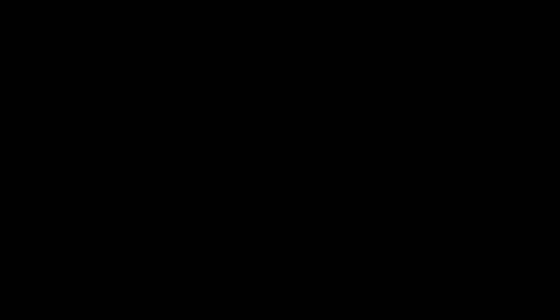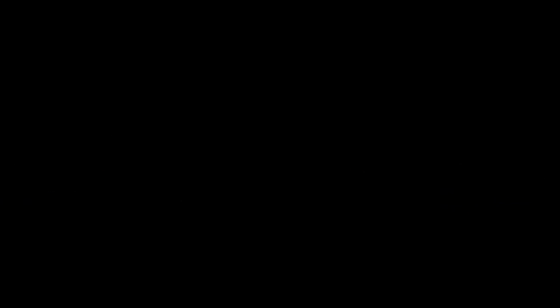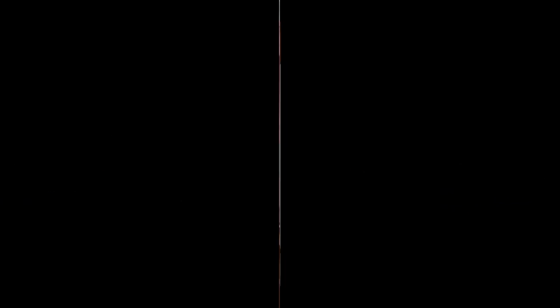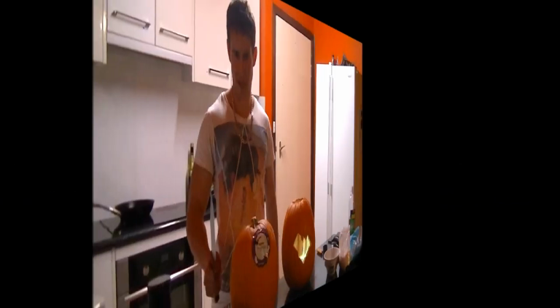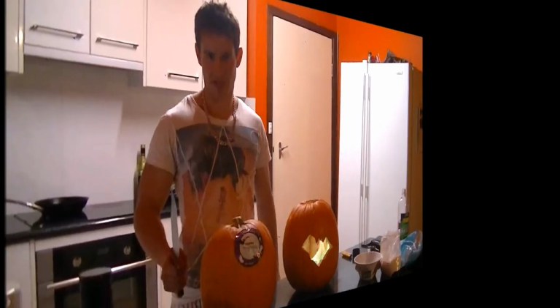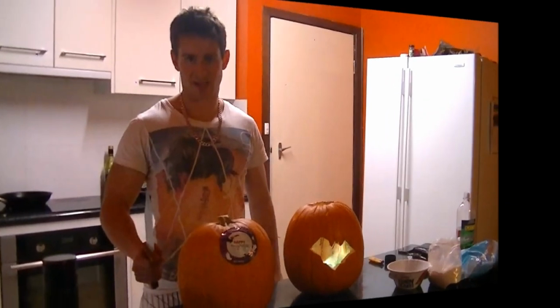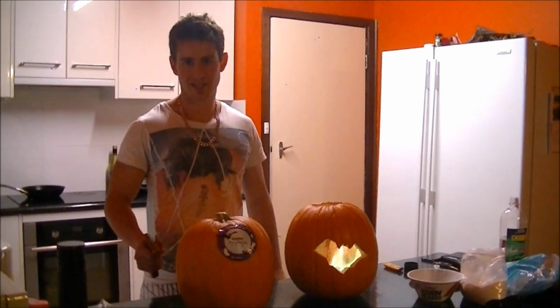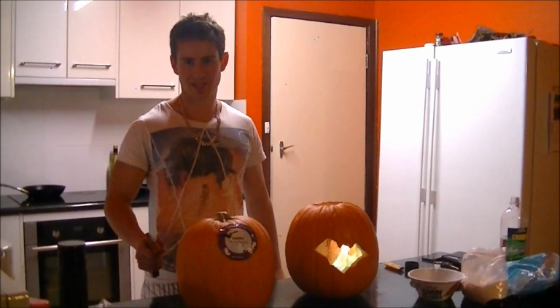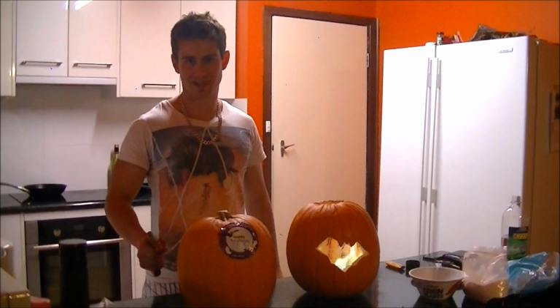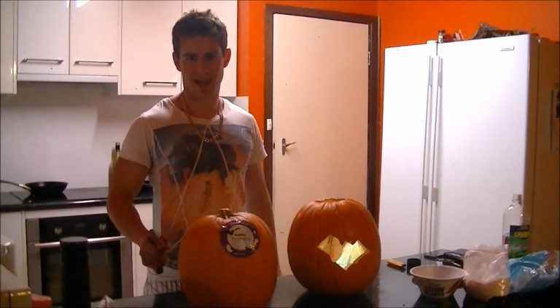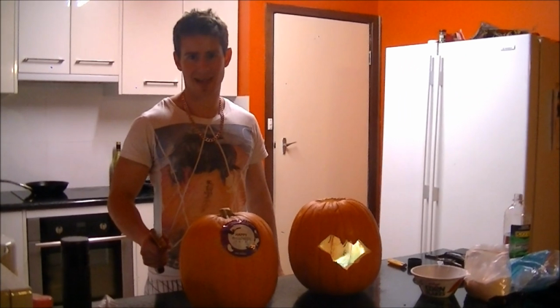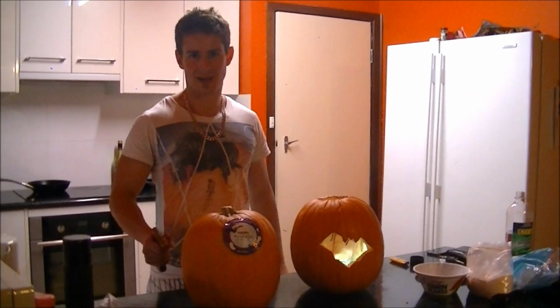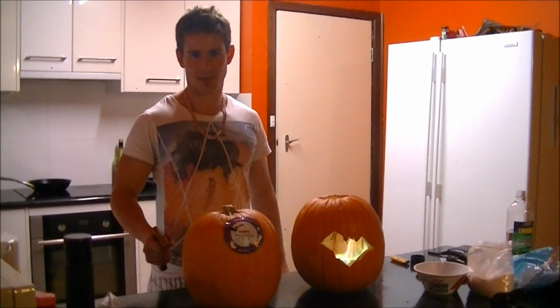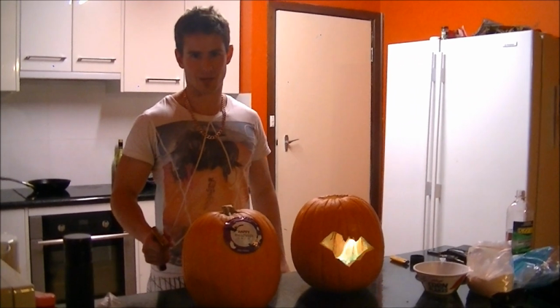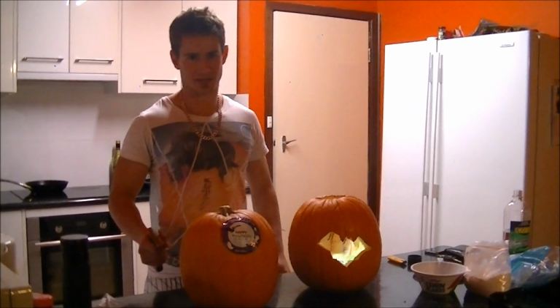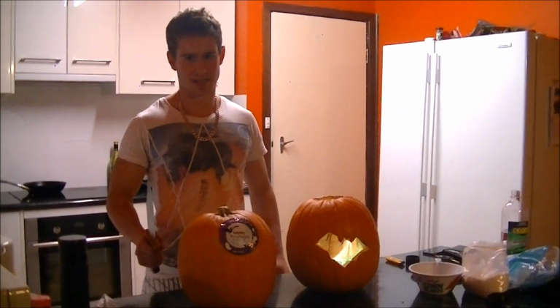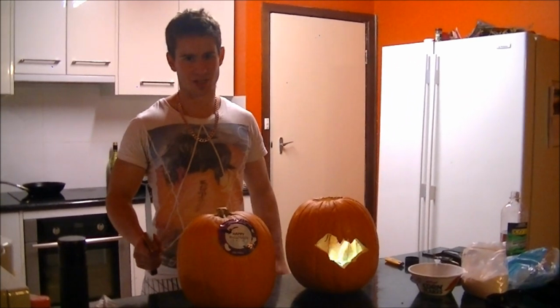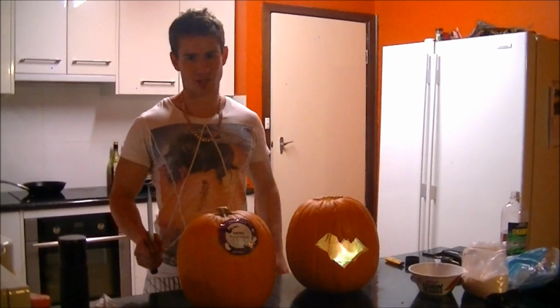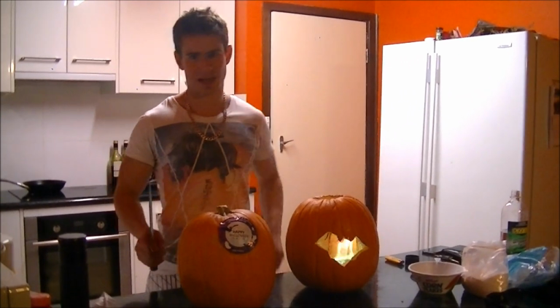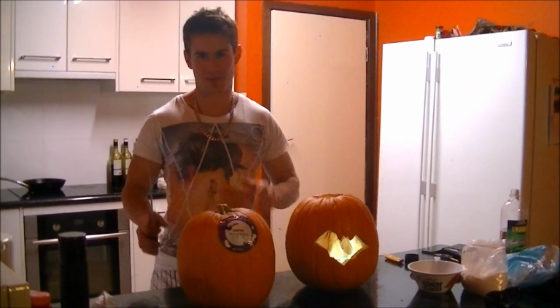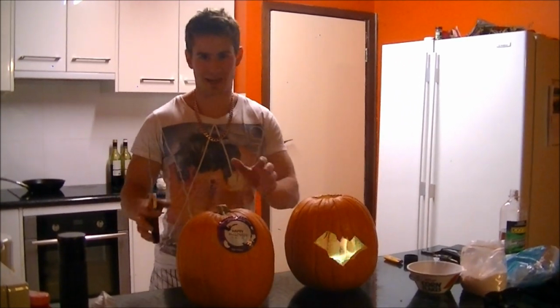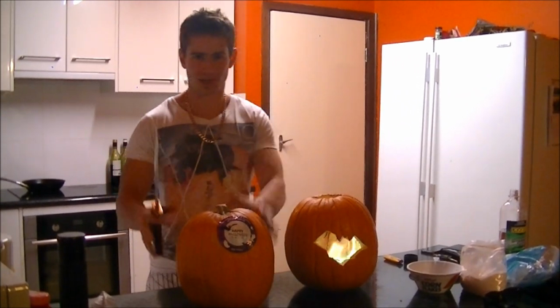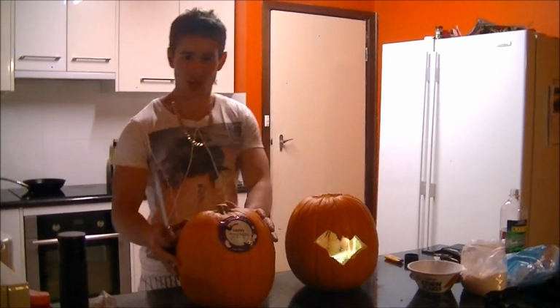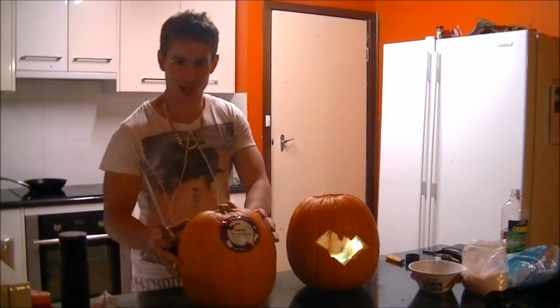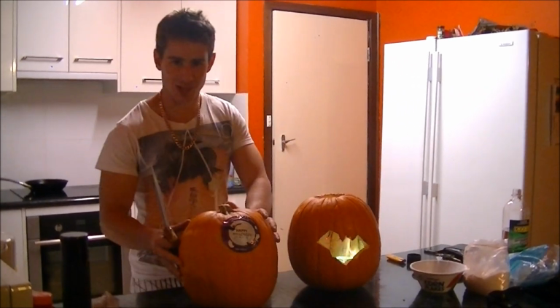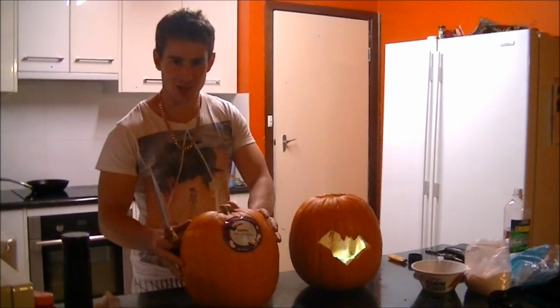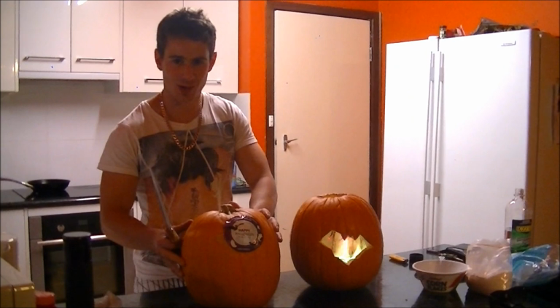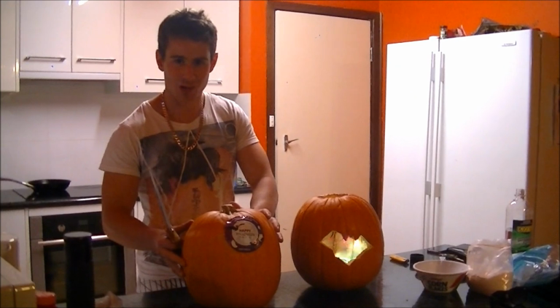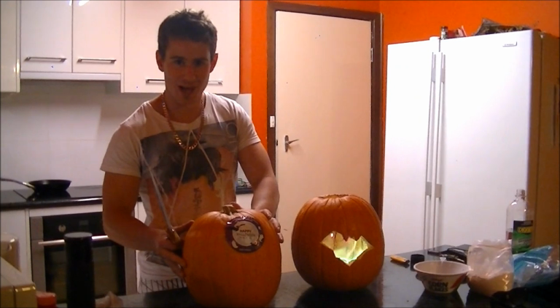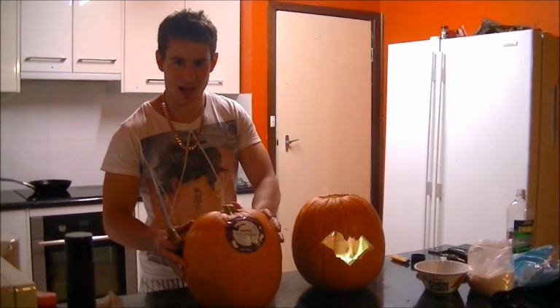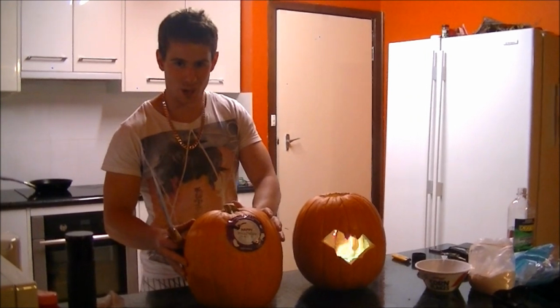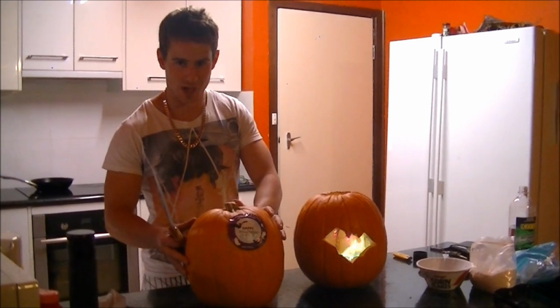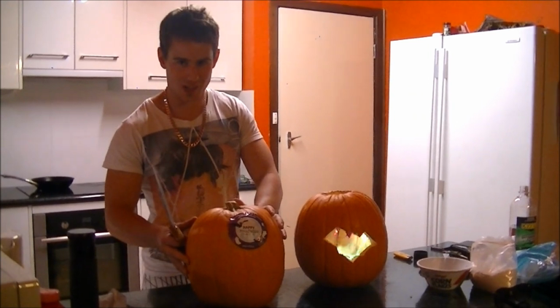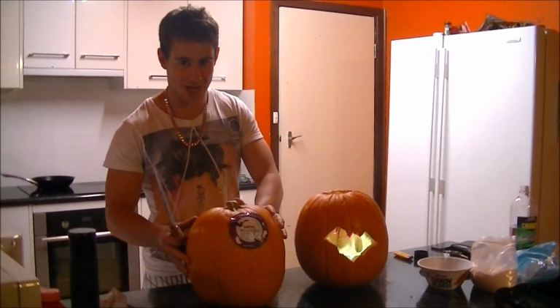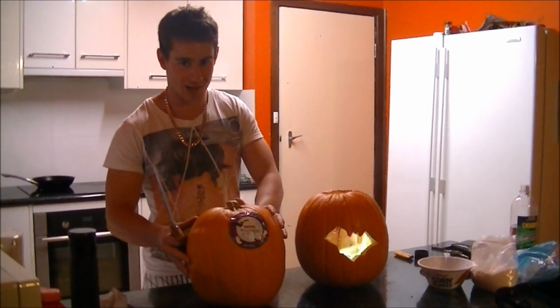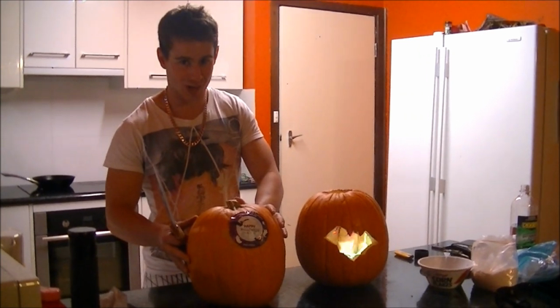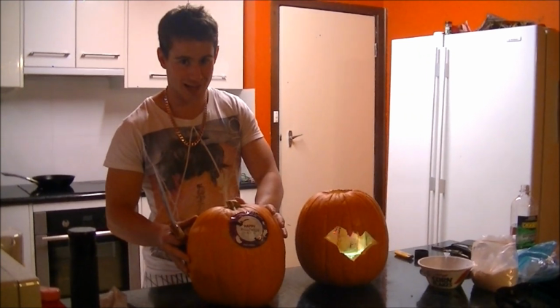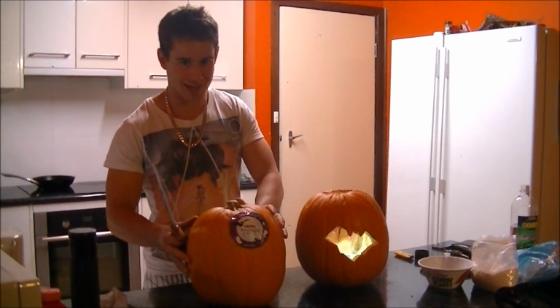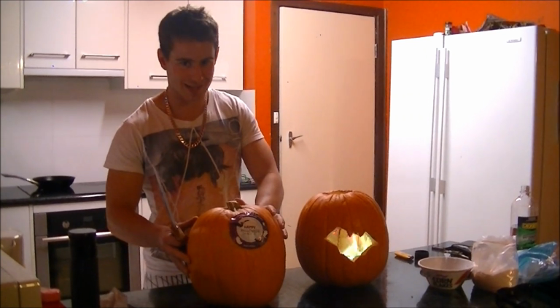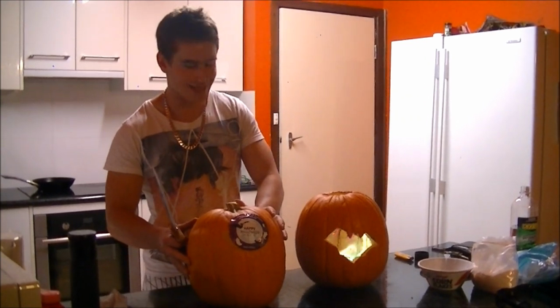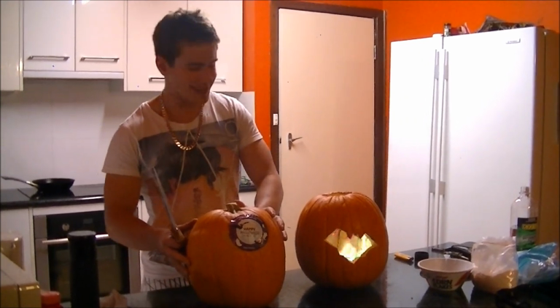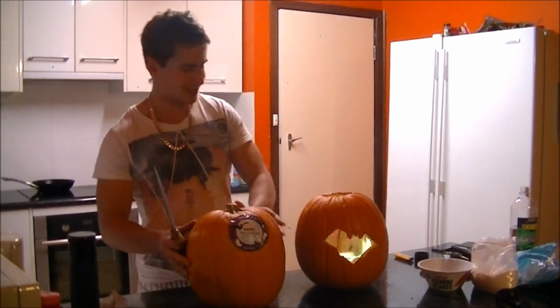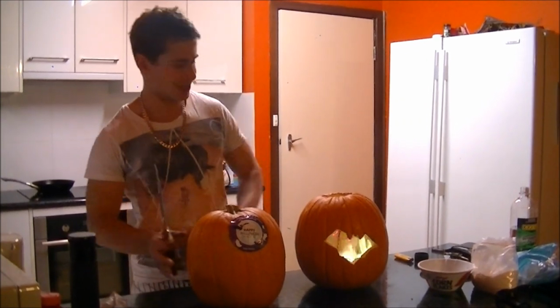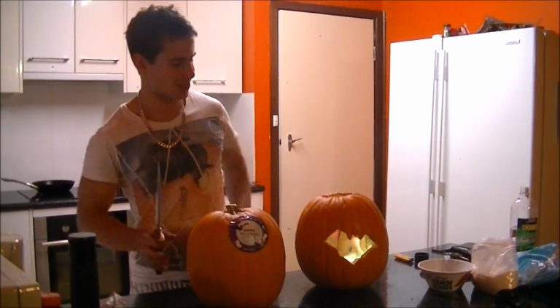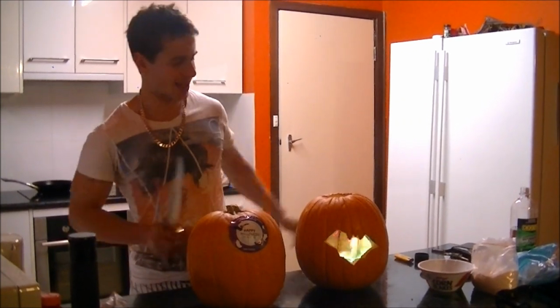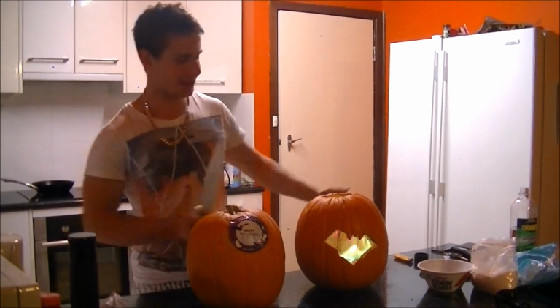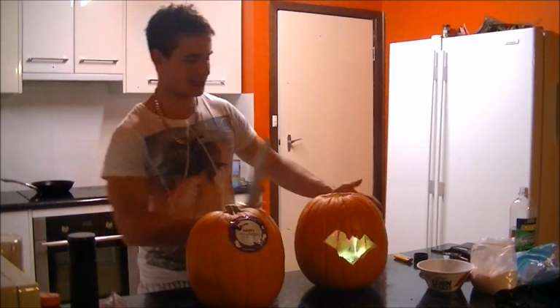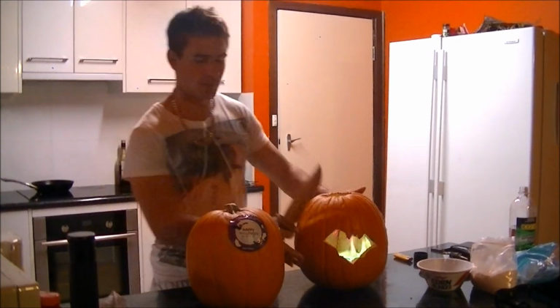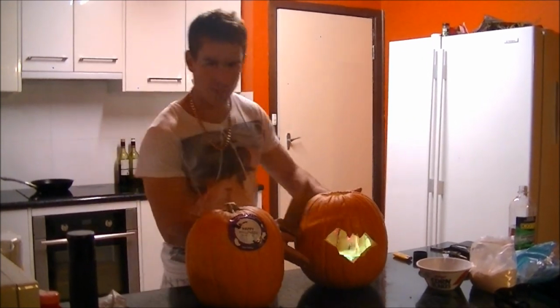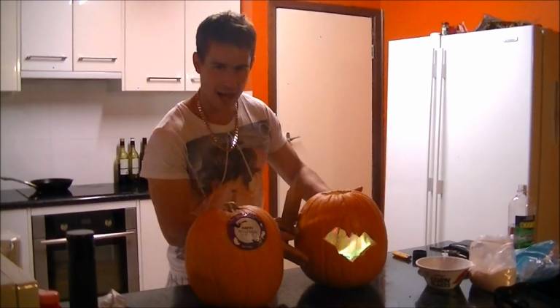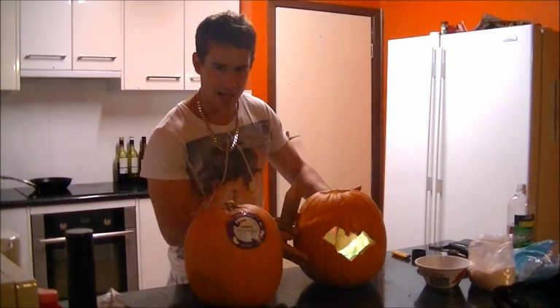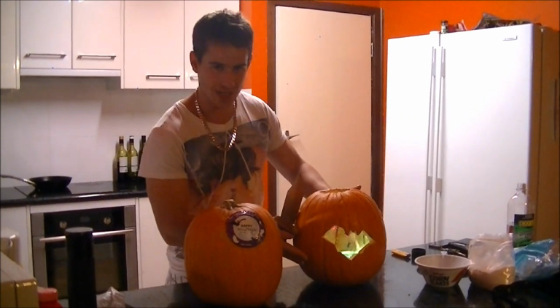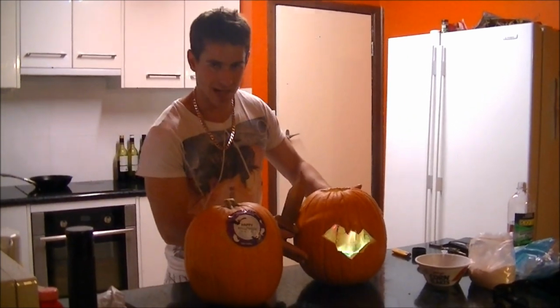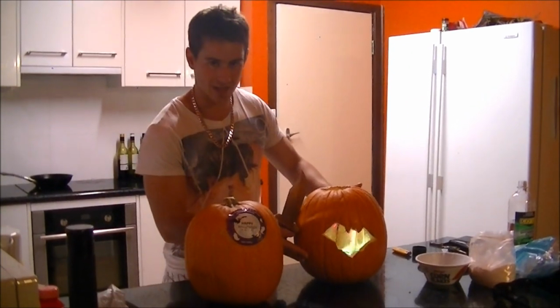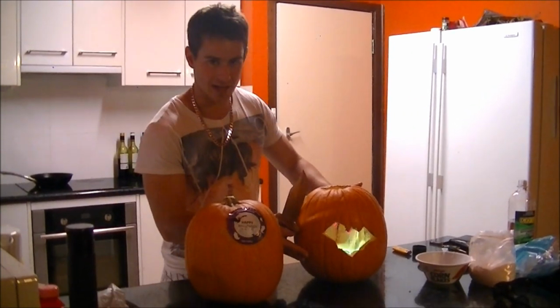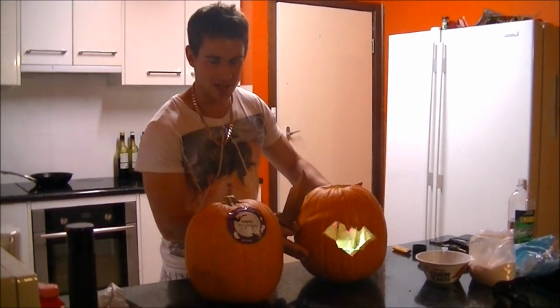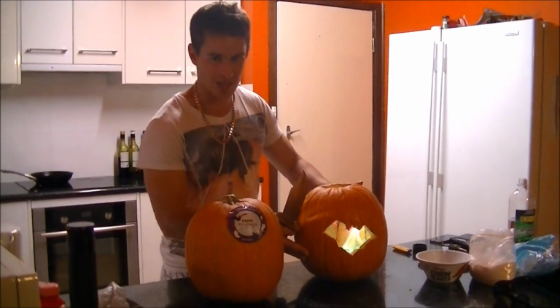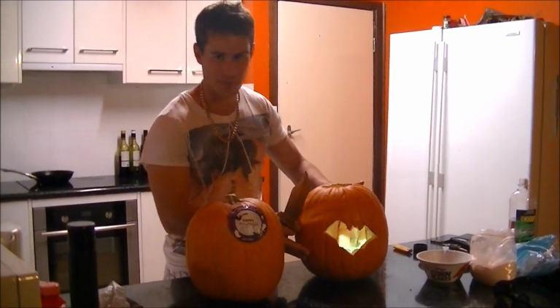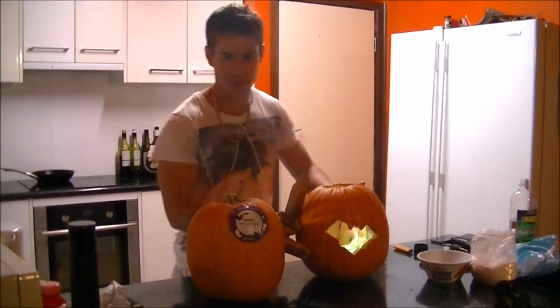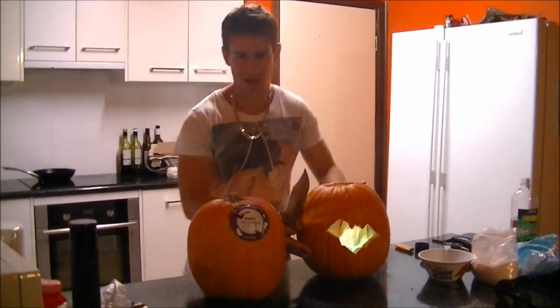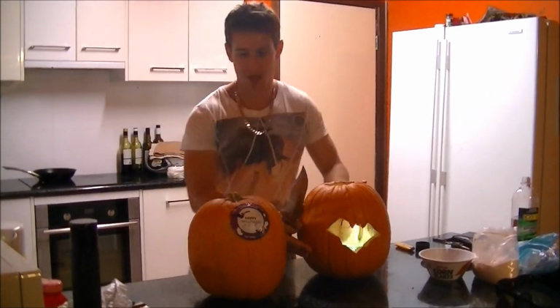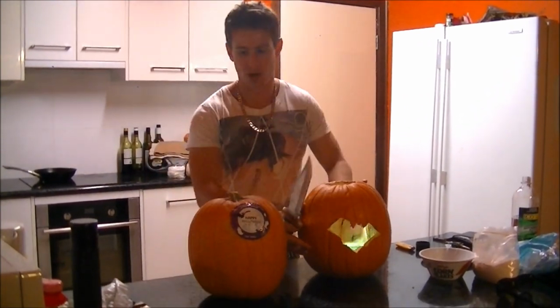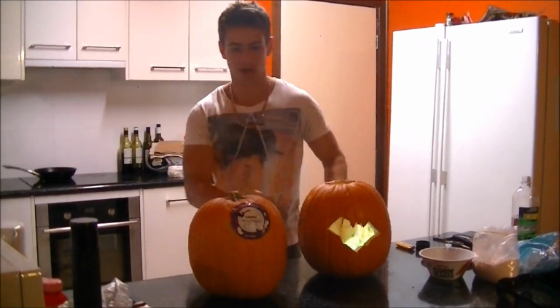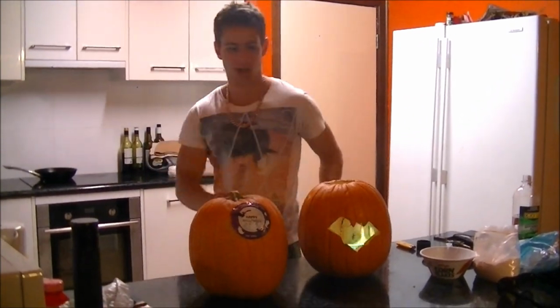Hey guys, today I'm going to teach you how to make a traditional Halloween jack-o-lantern just like this bat jack-o-lantern I prepared earlier.